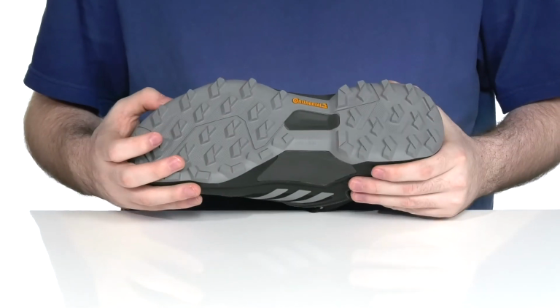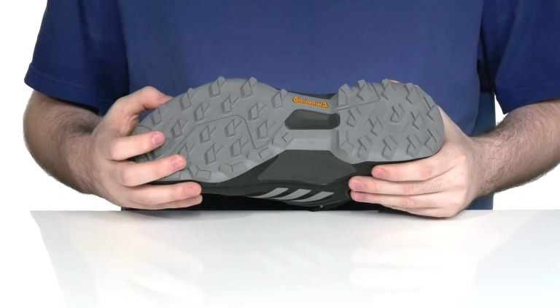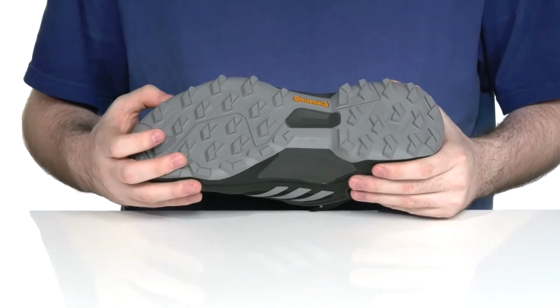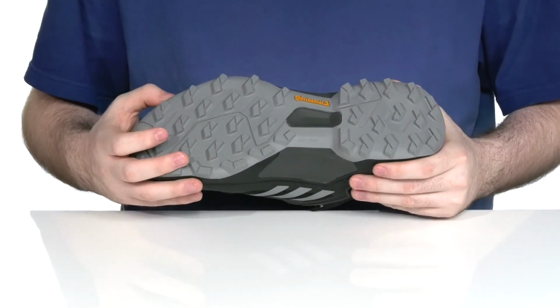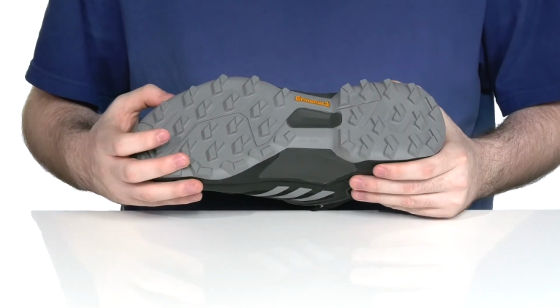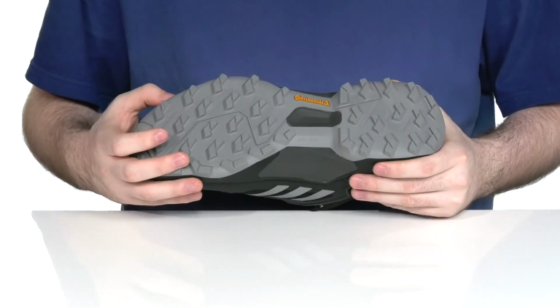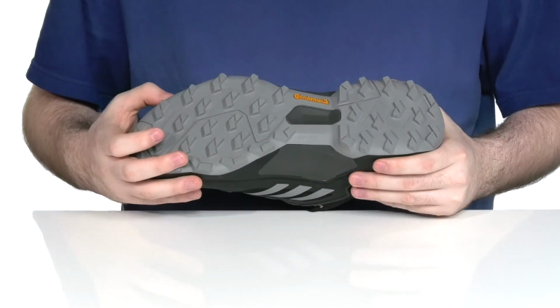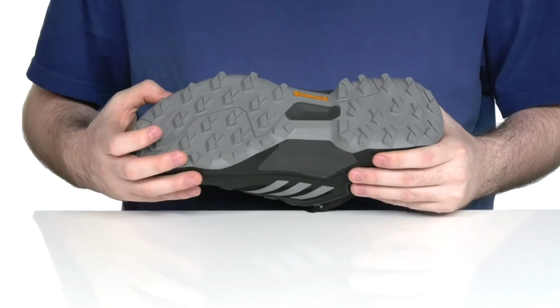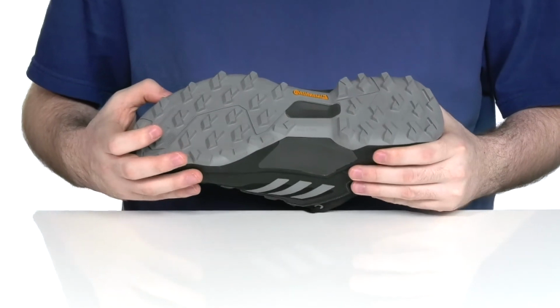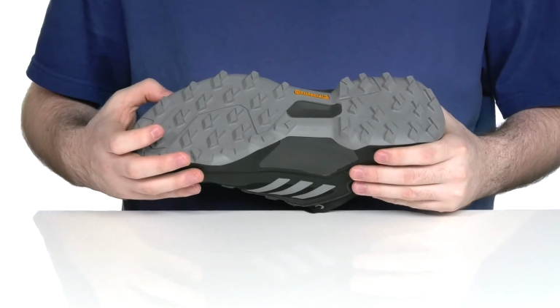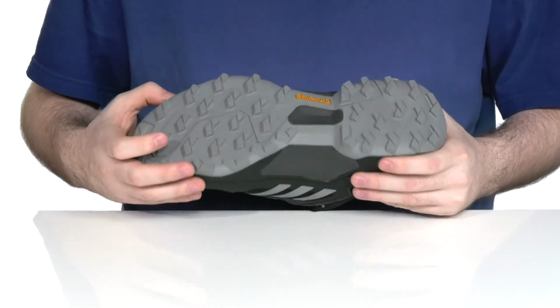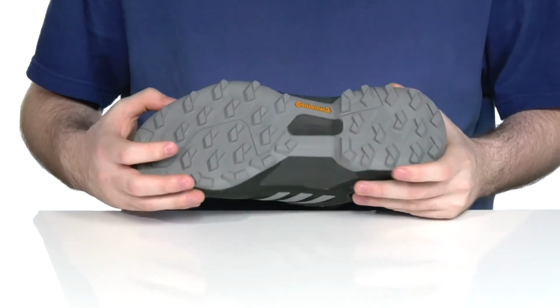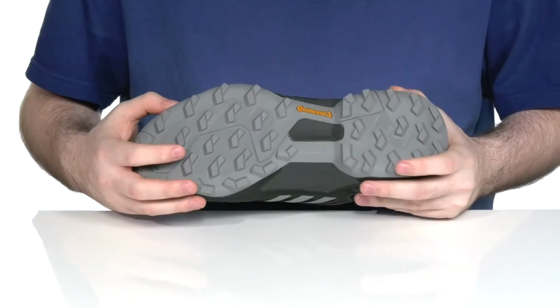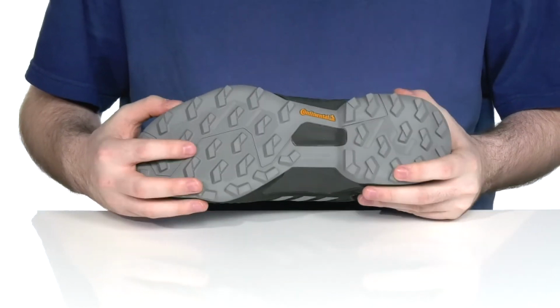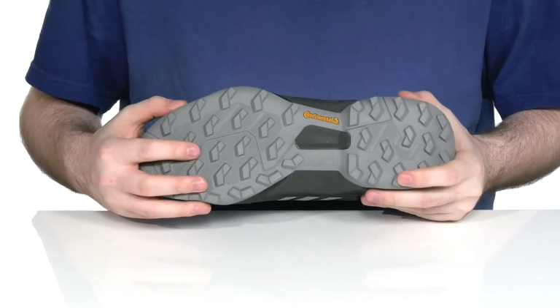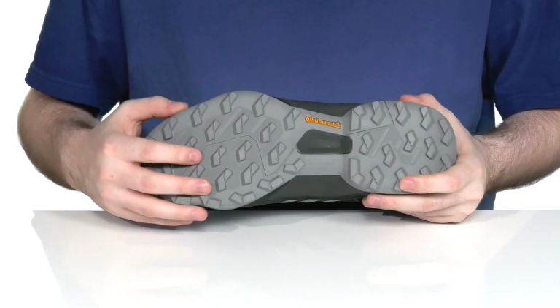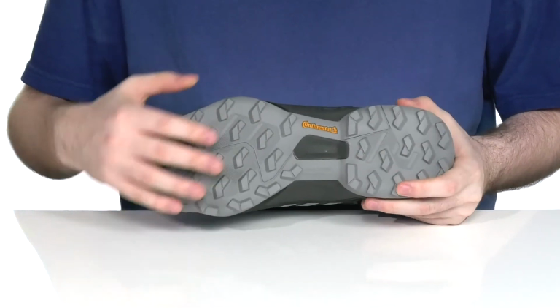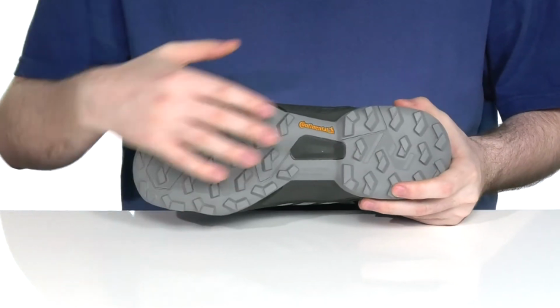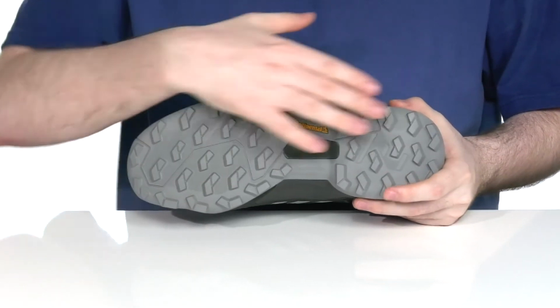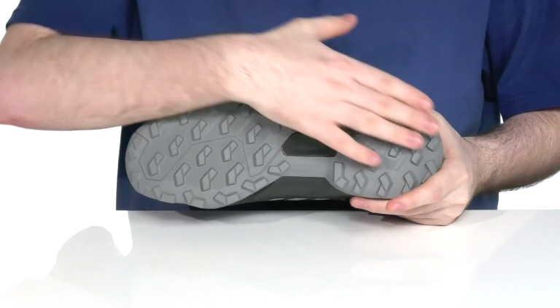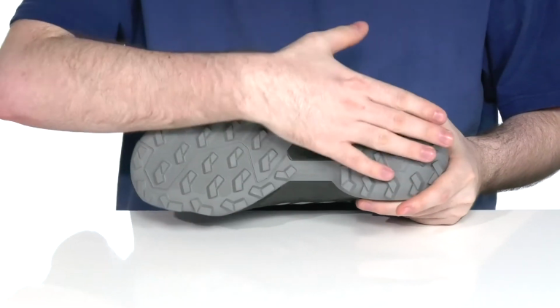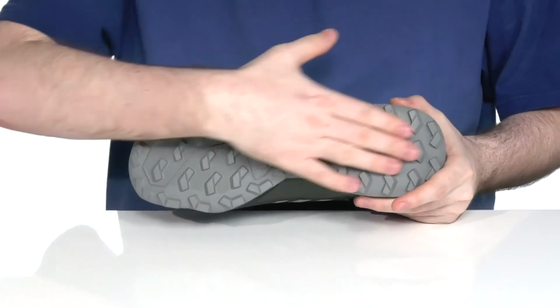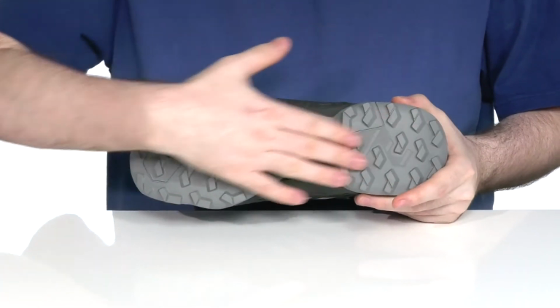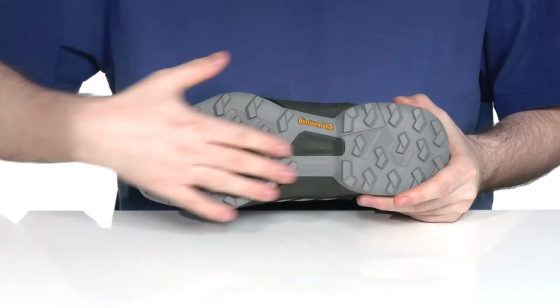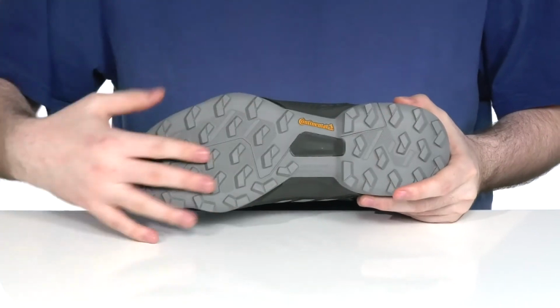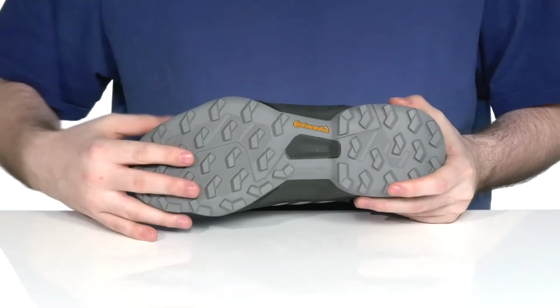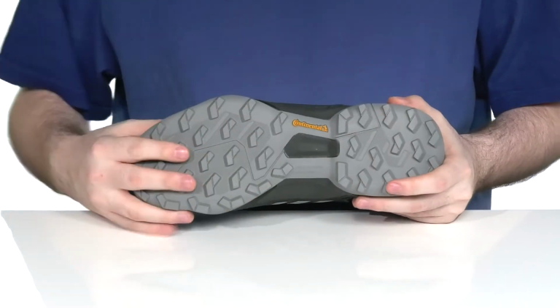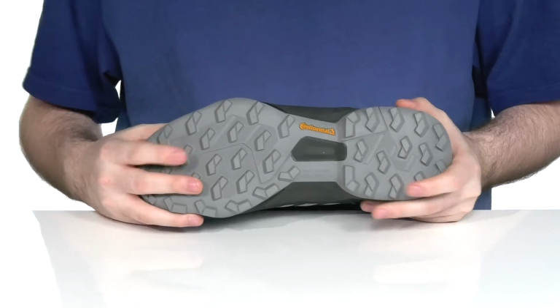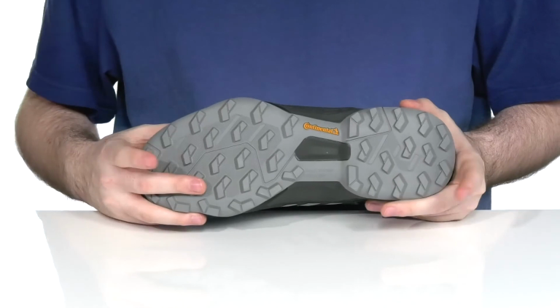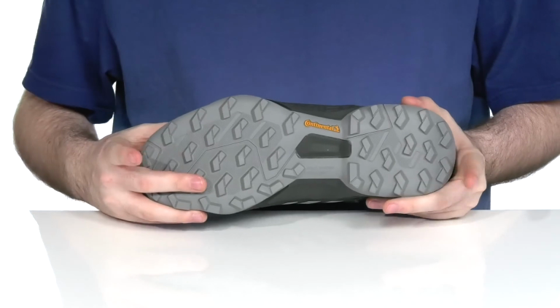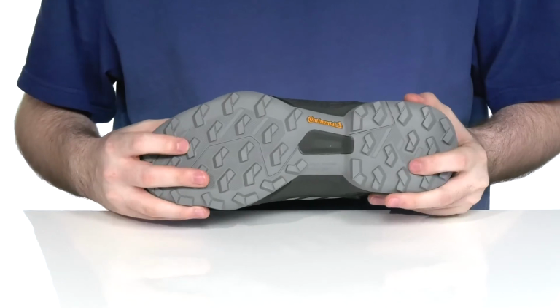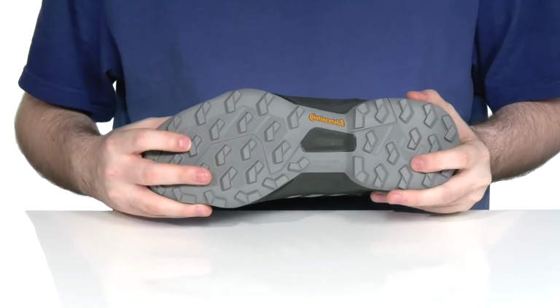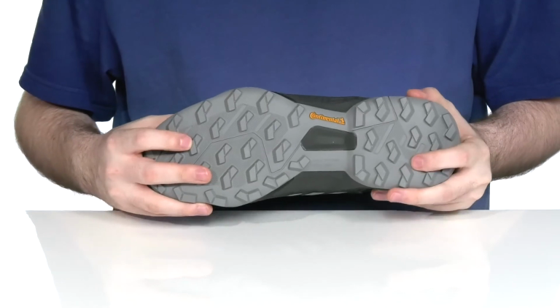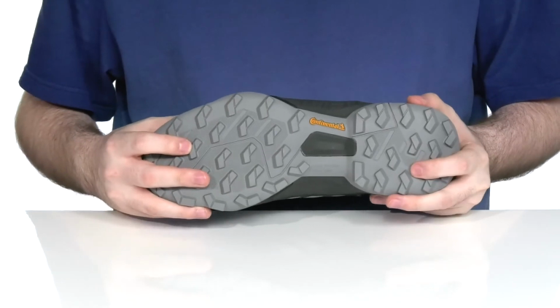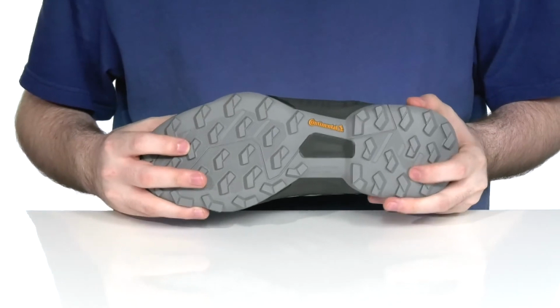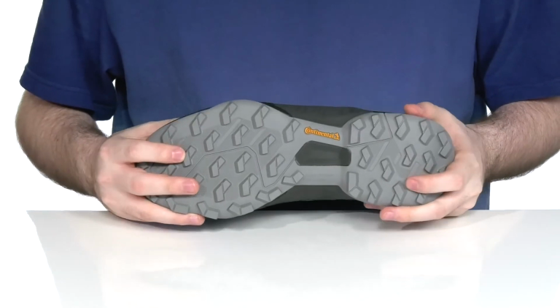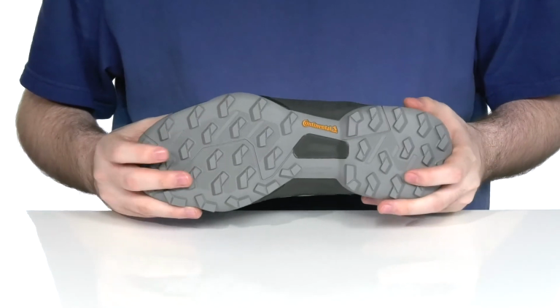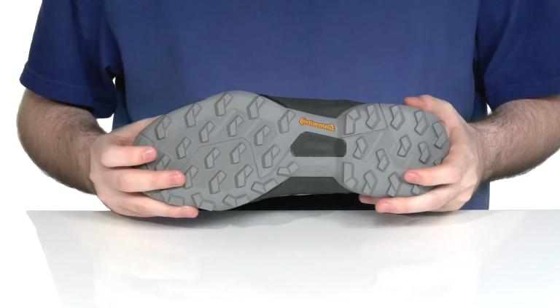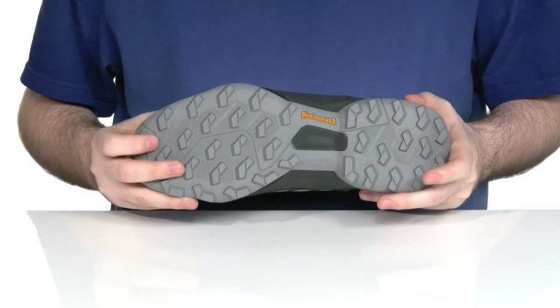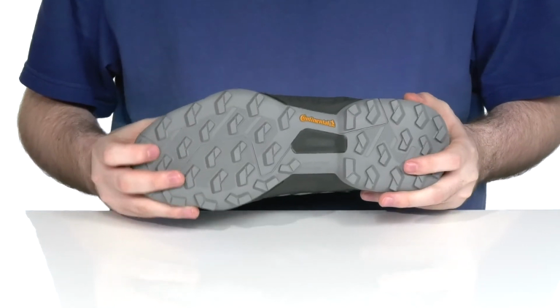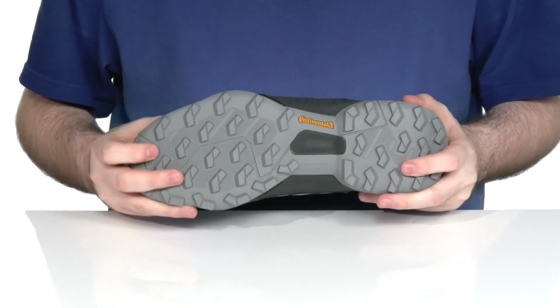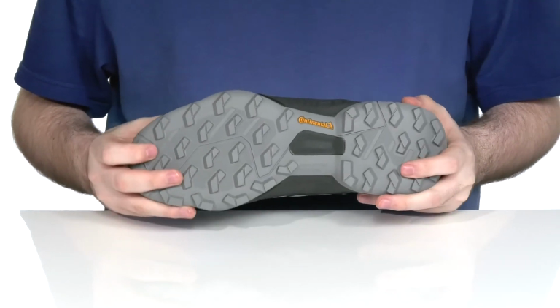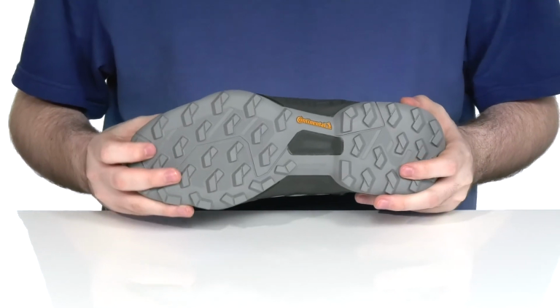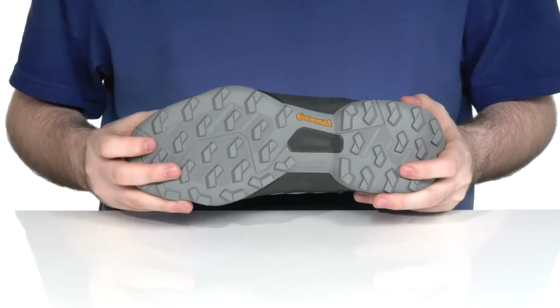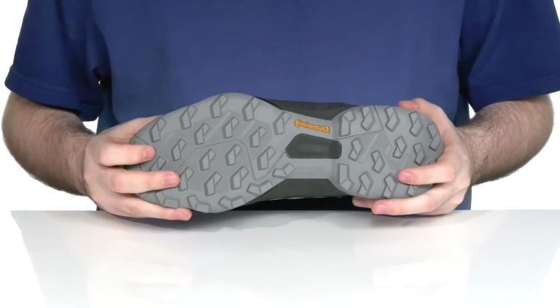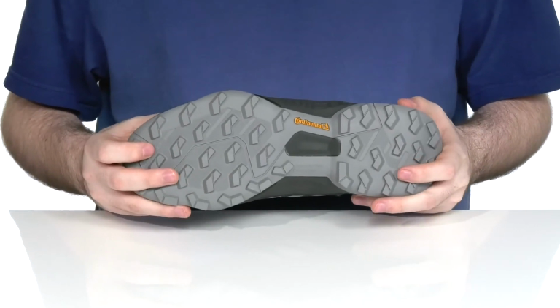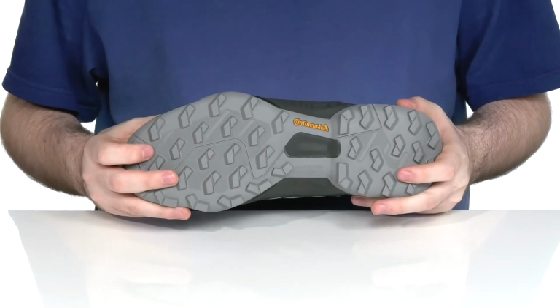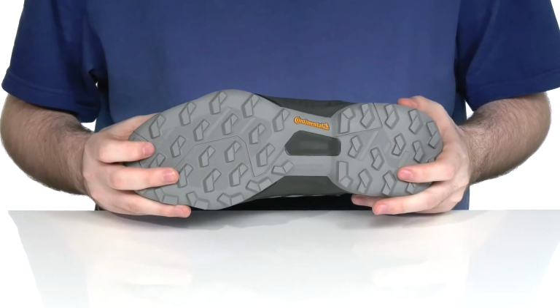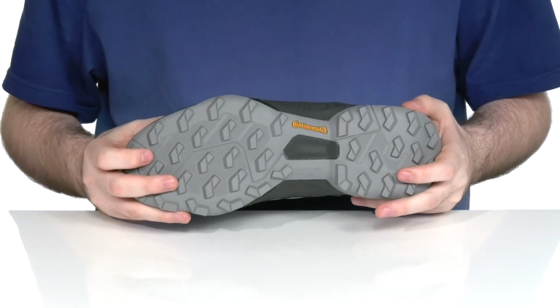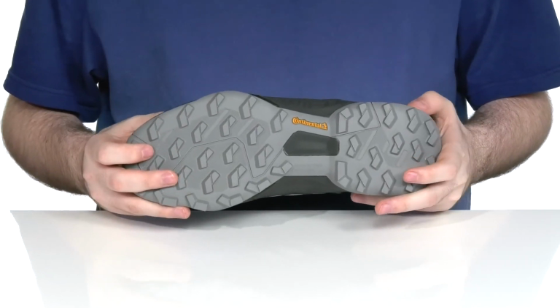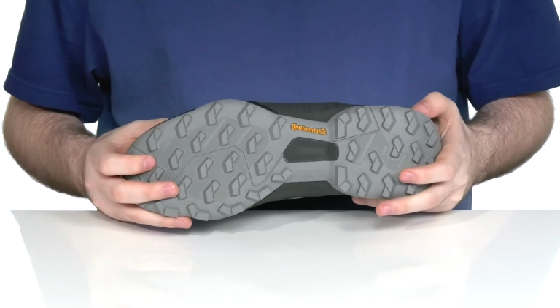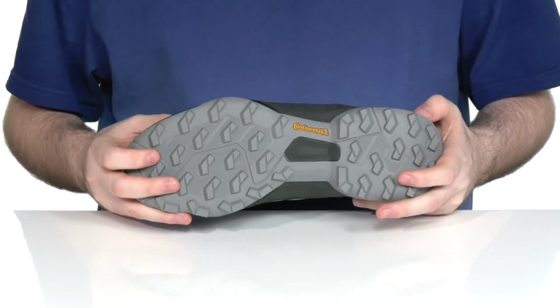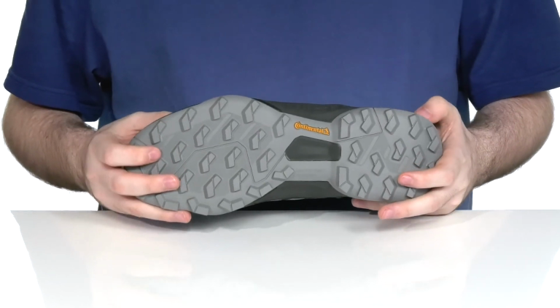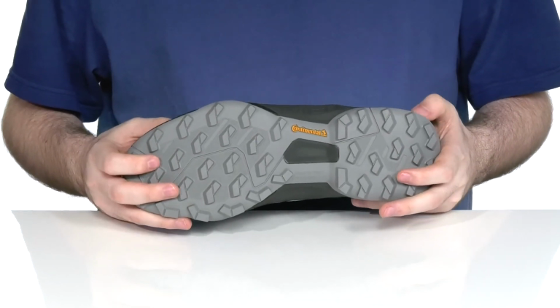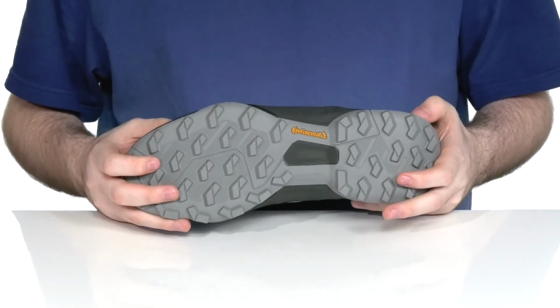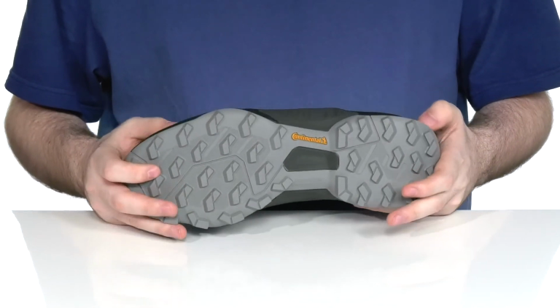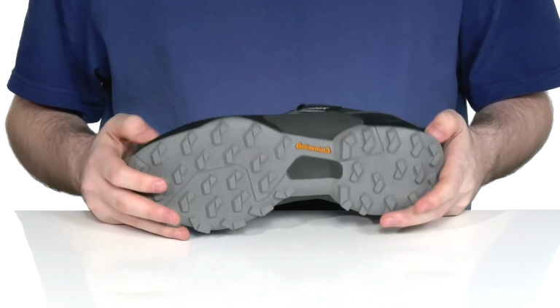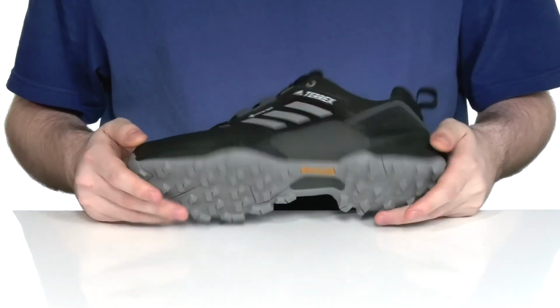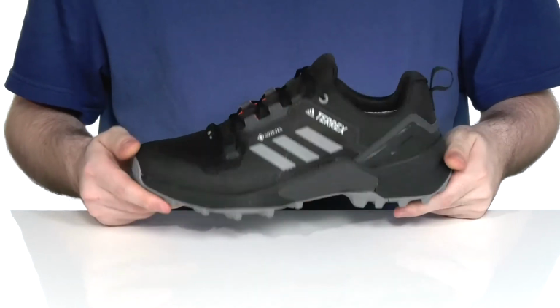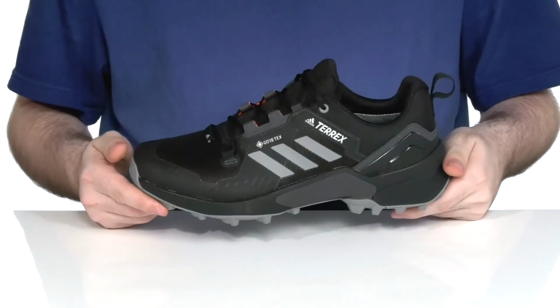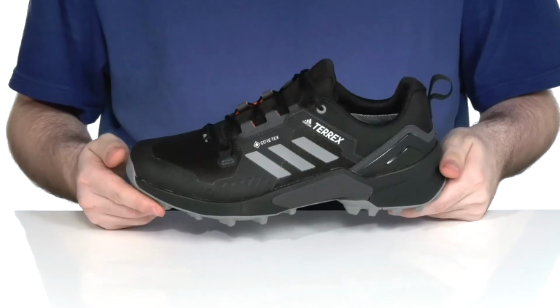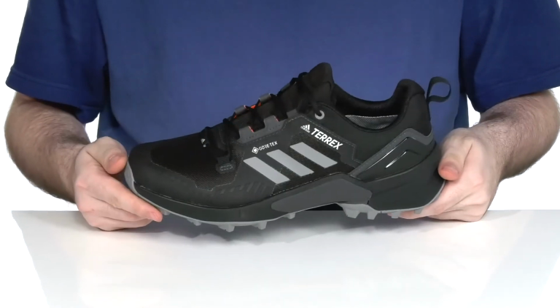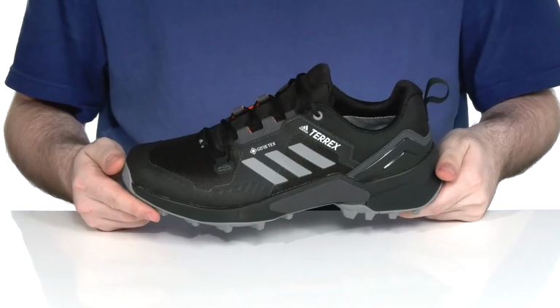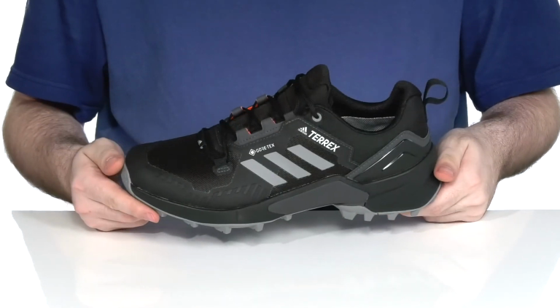Underneath it has a Continental rubber outsole that has a great grip with those lugs. It's going to keep you on your feet and having fun all day long.